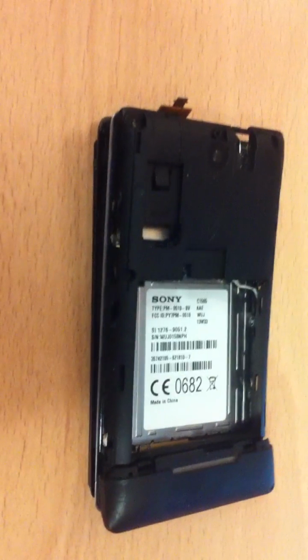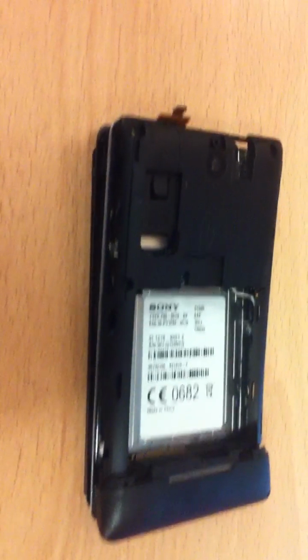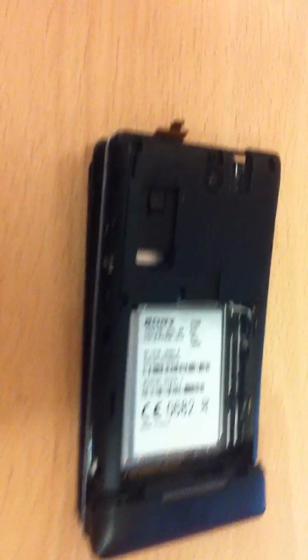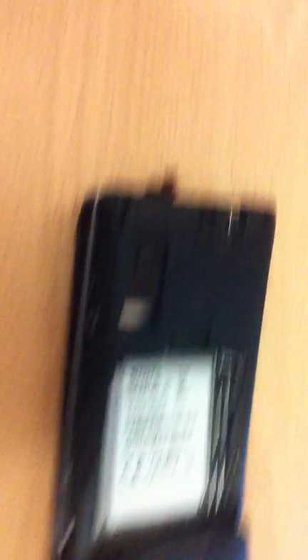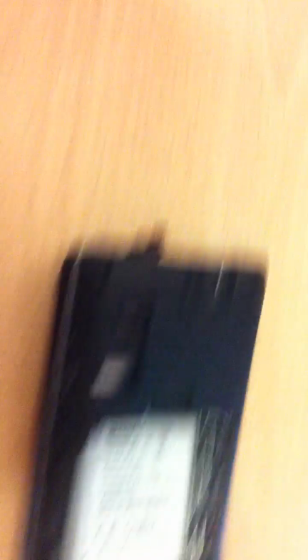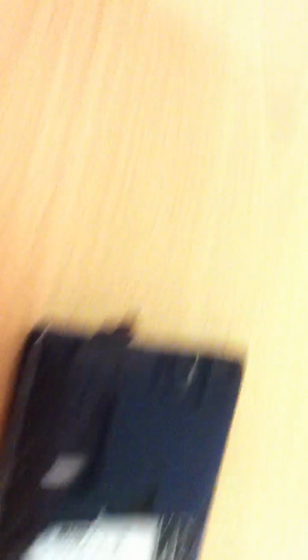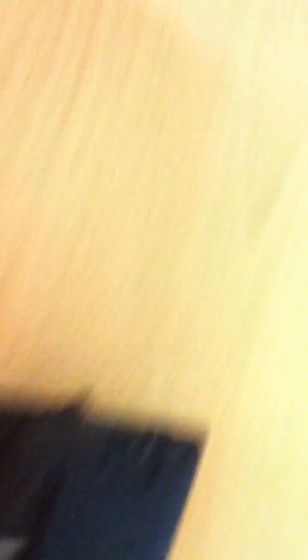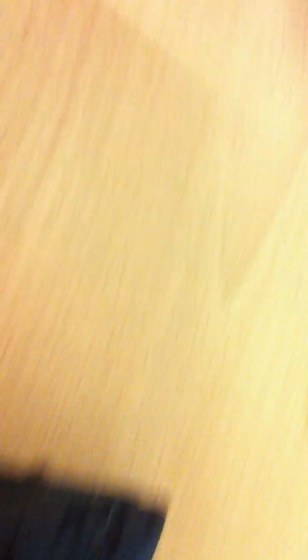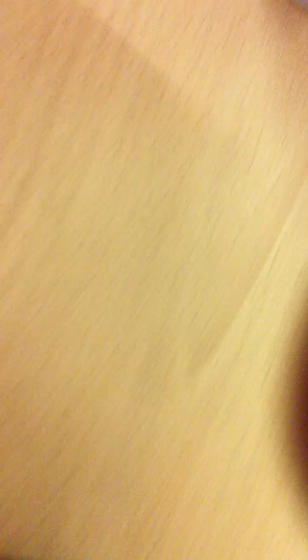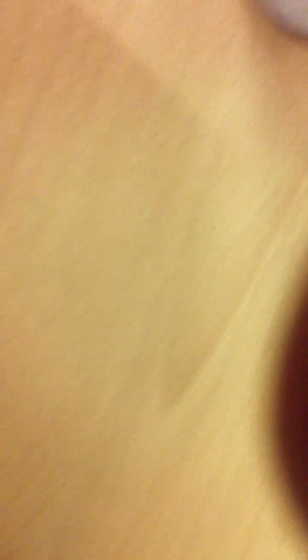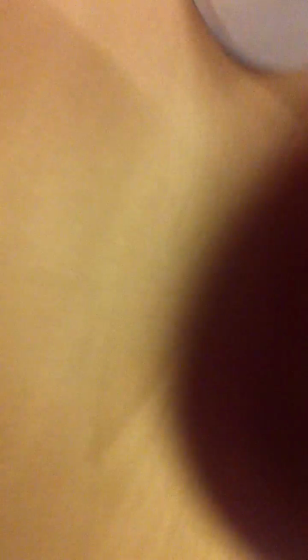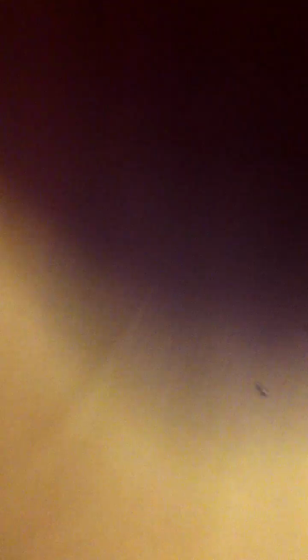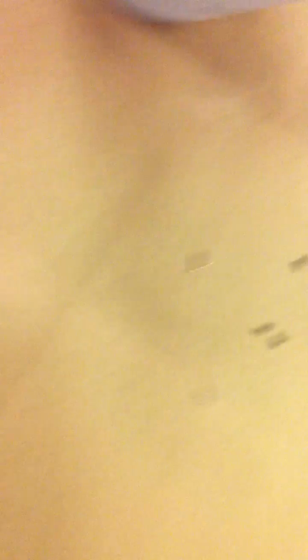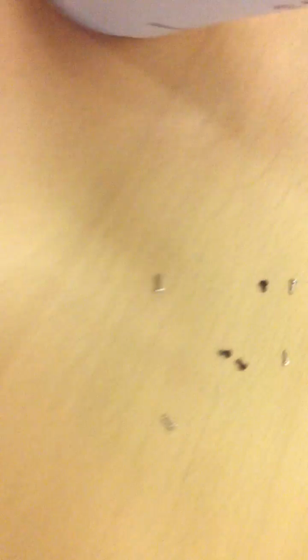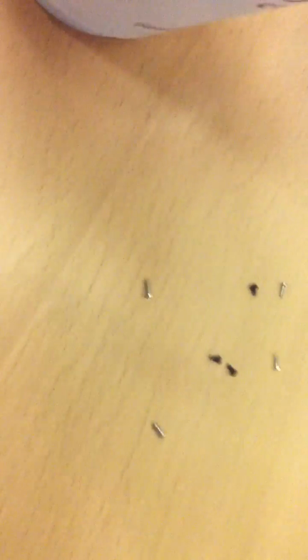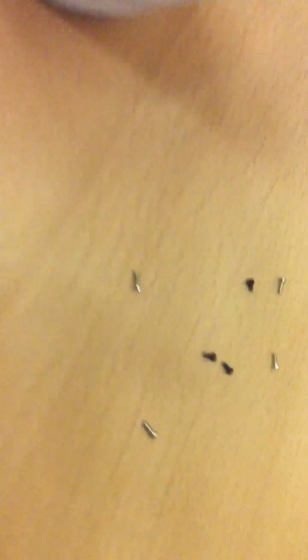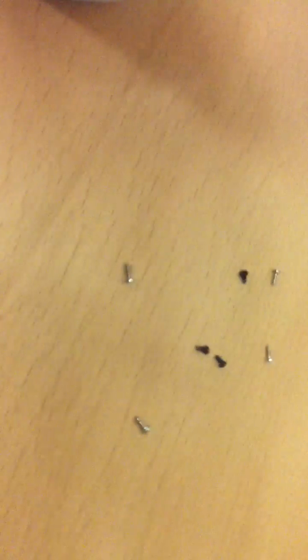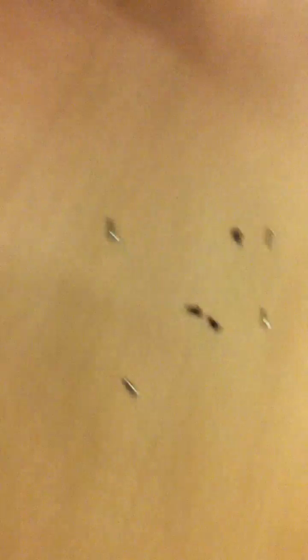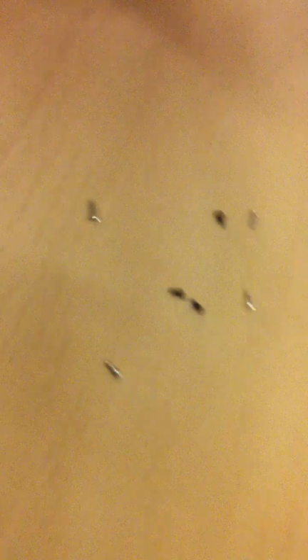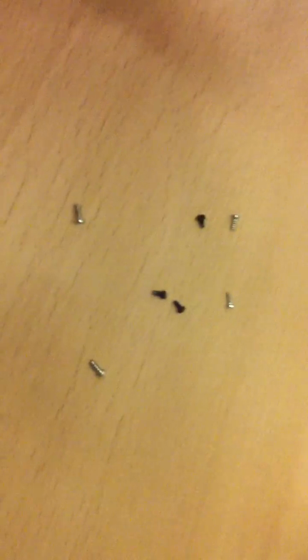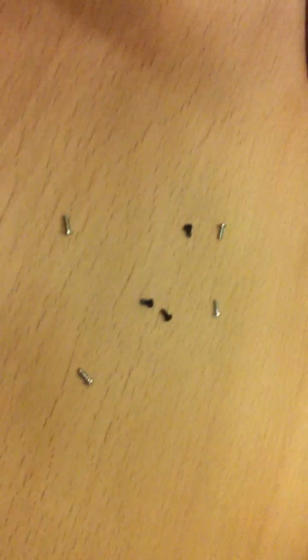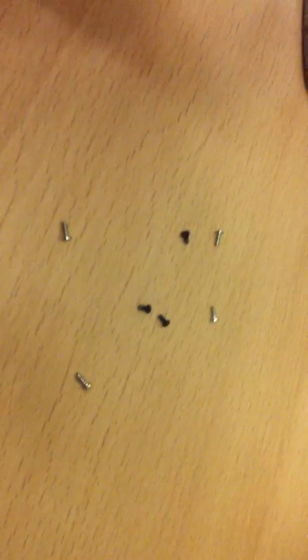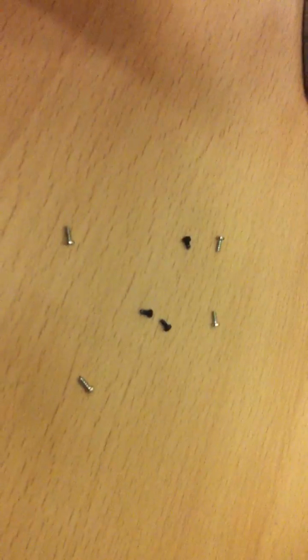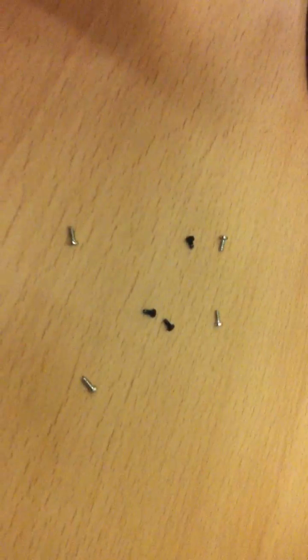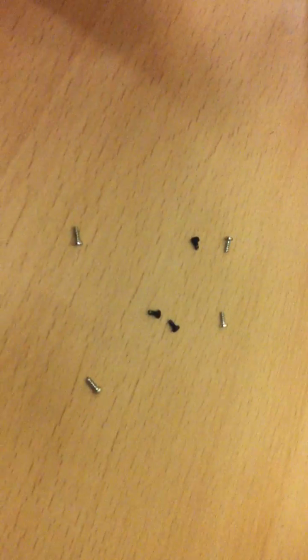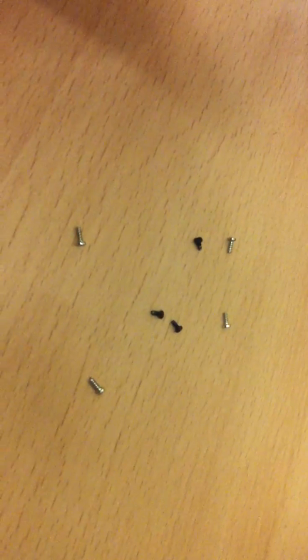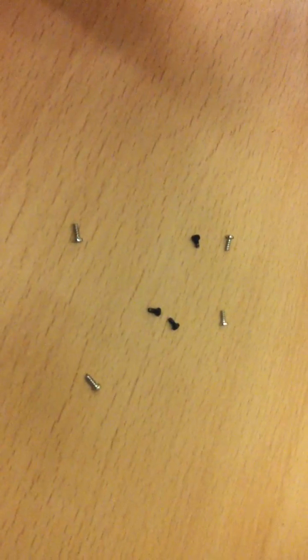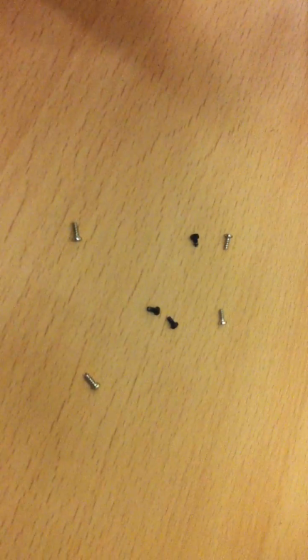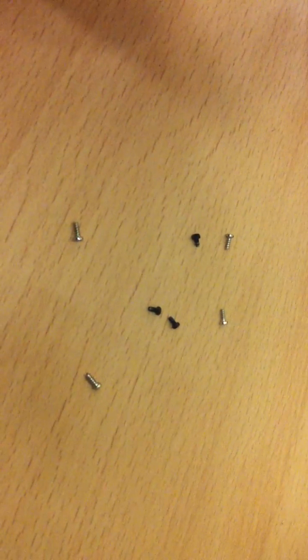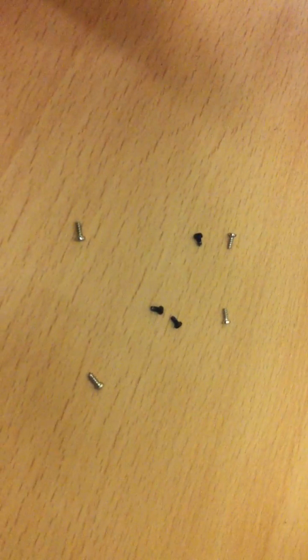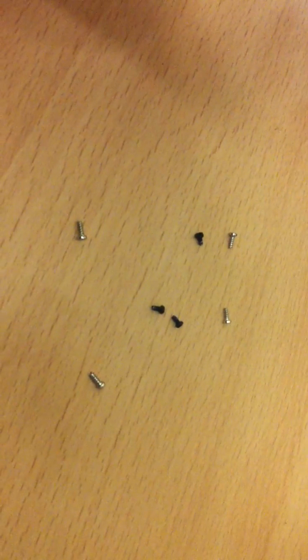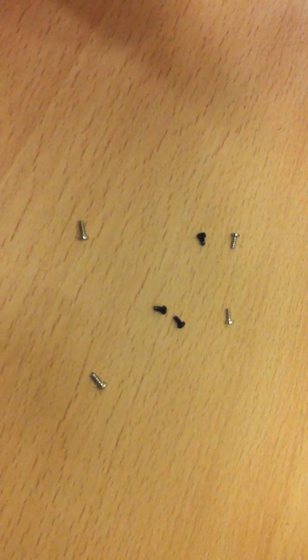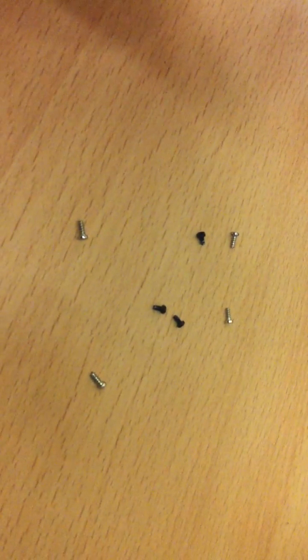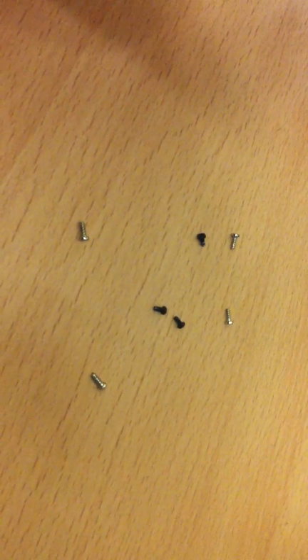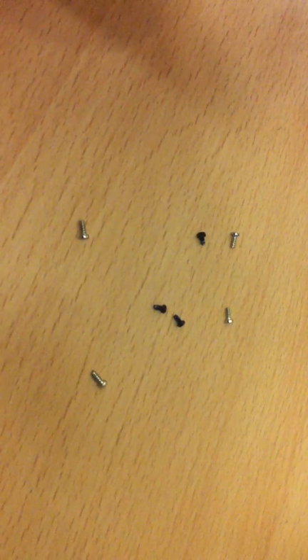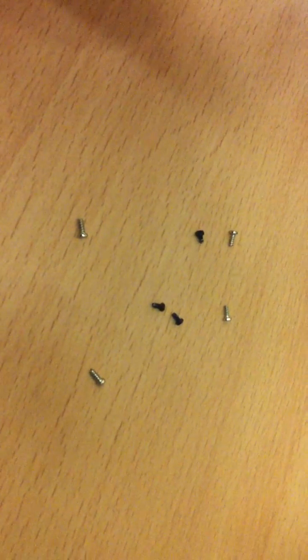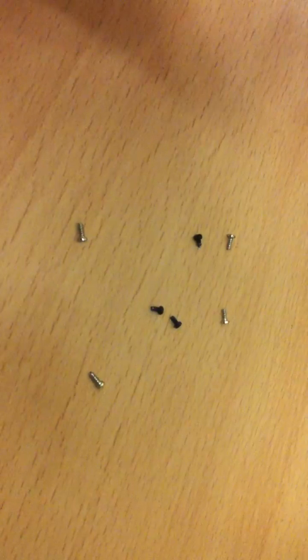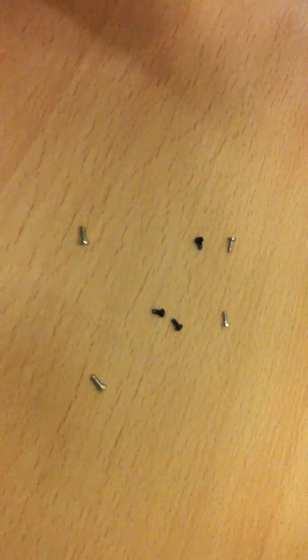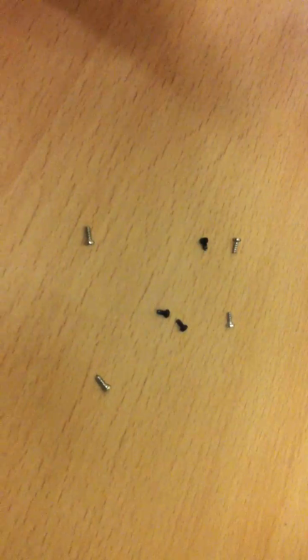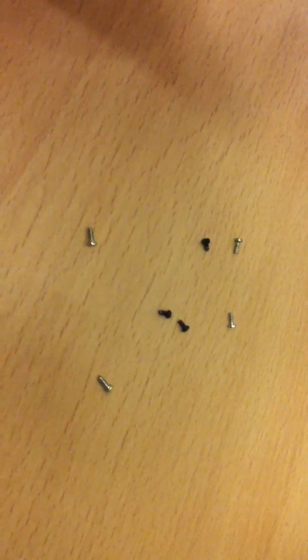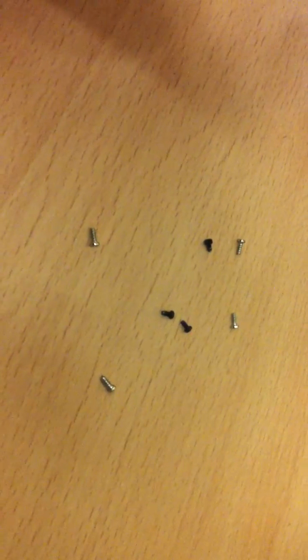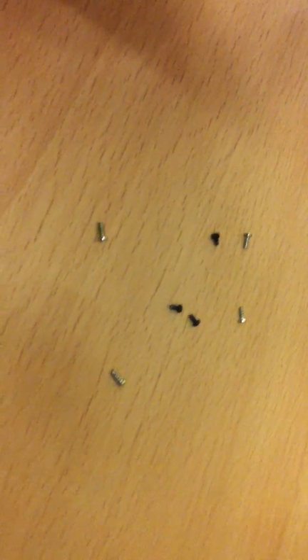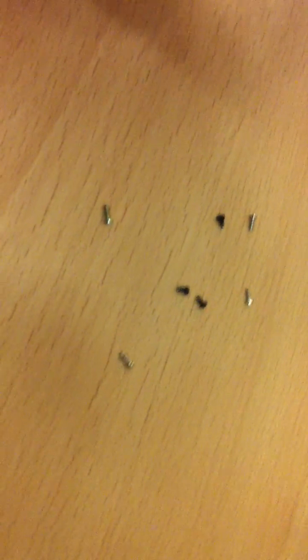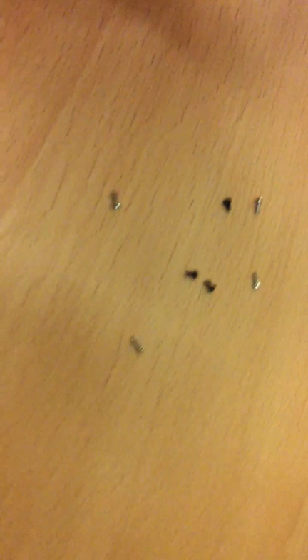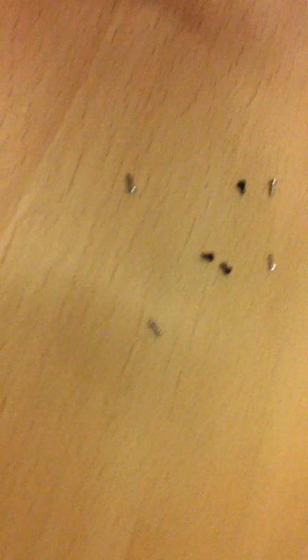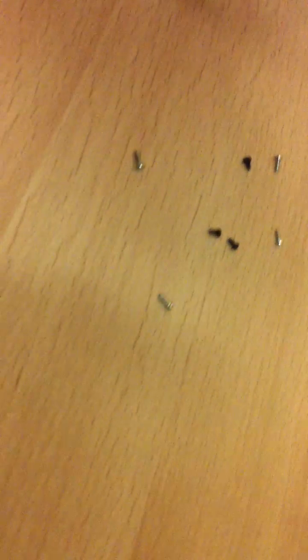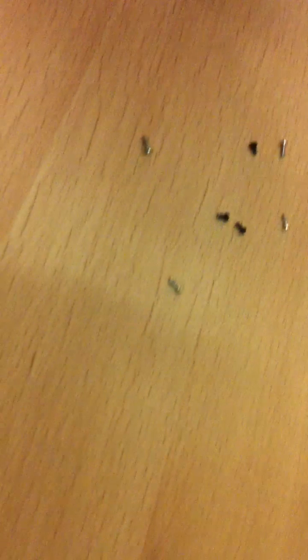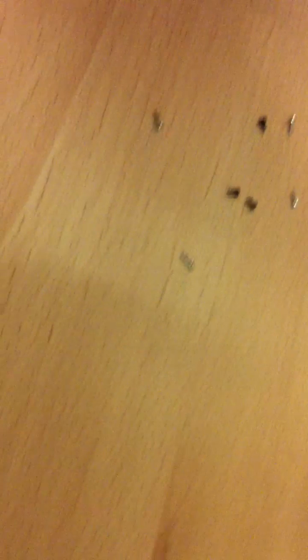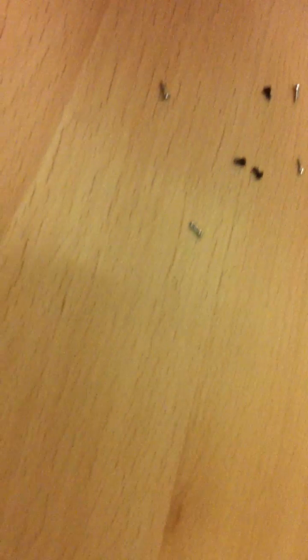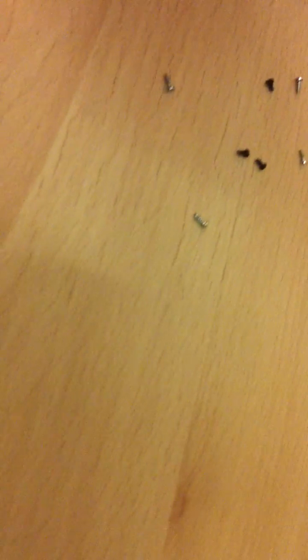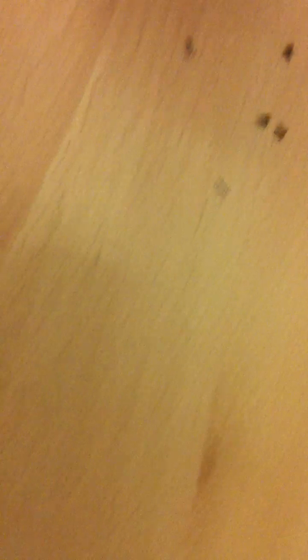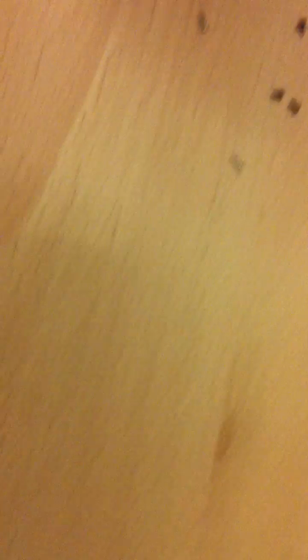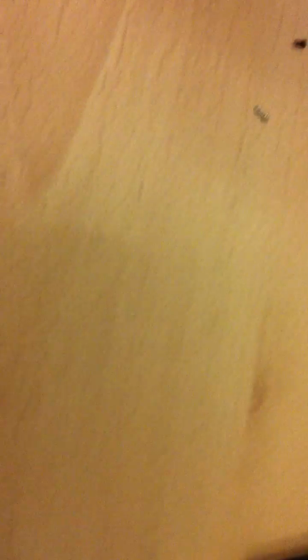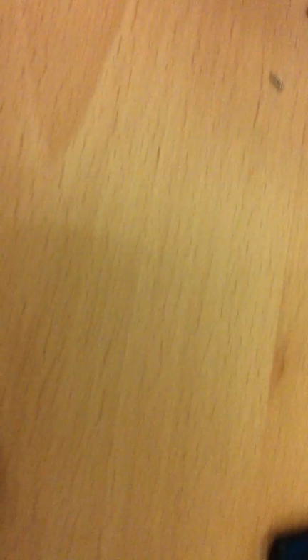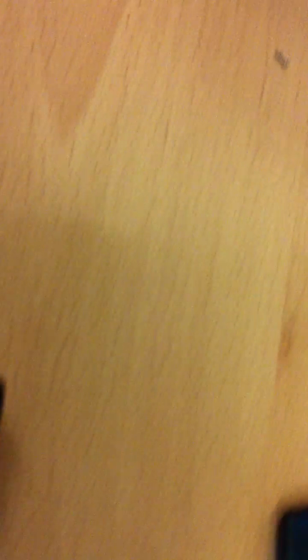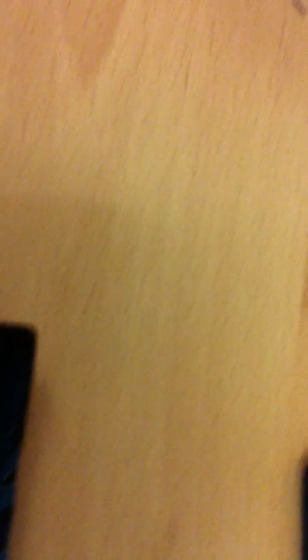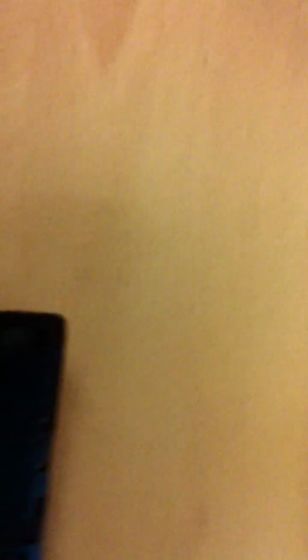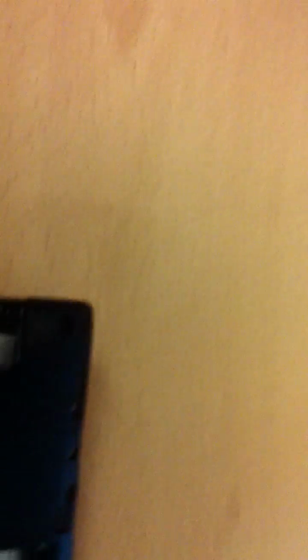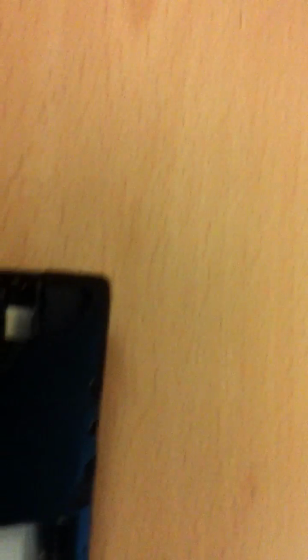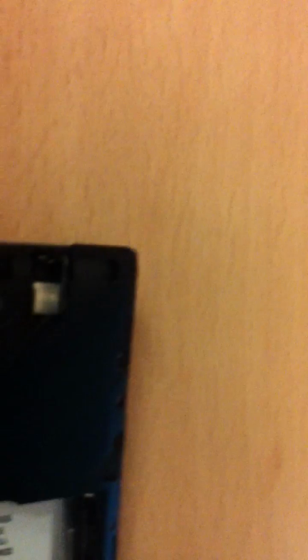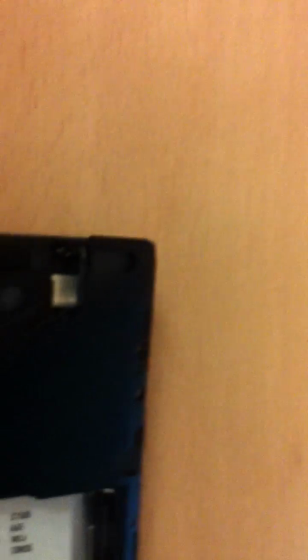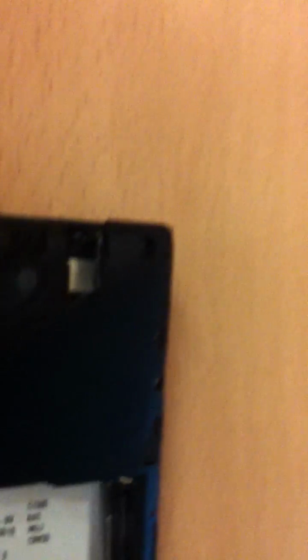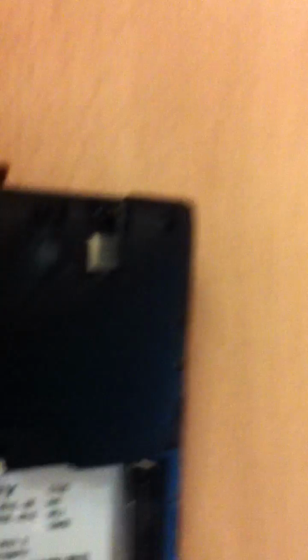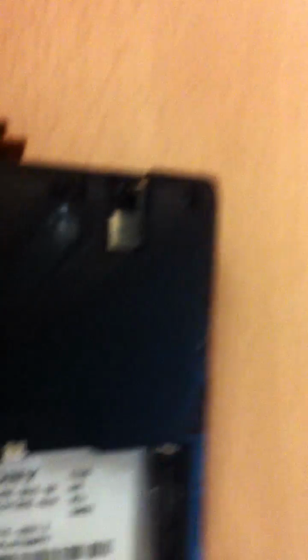First of all there are seven screws in total, all T5.